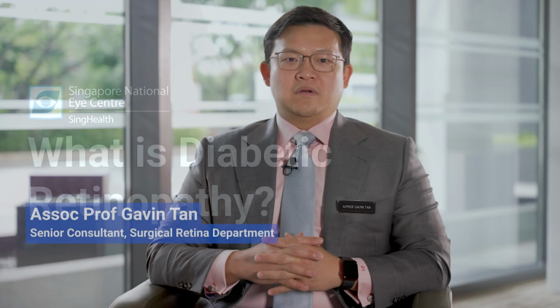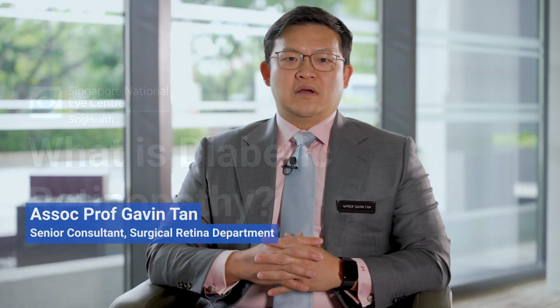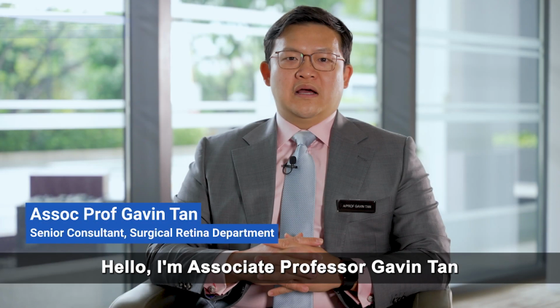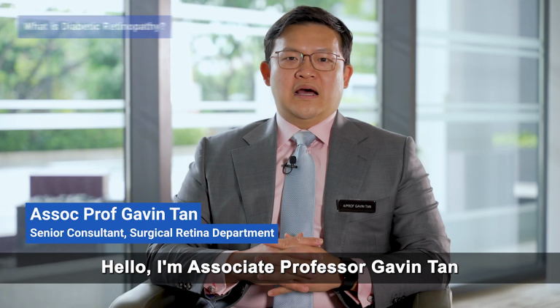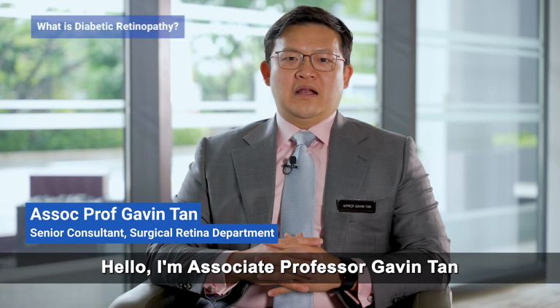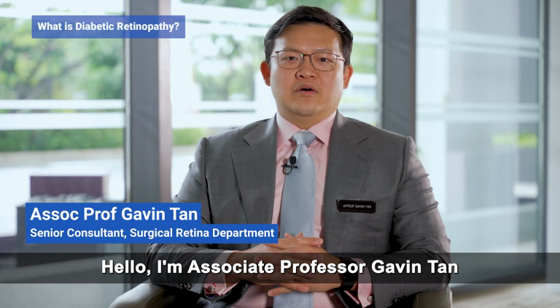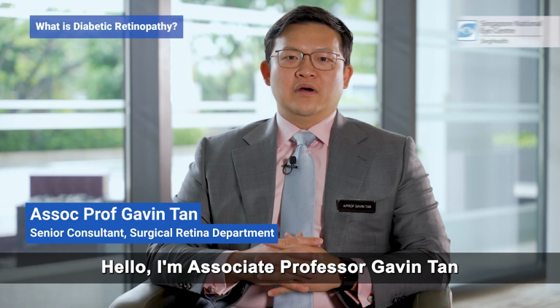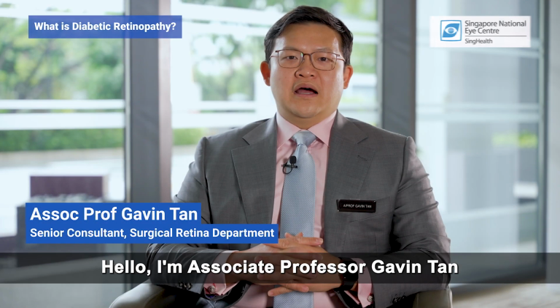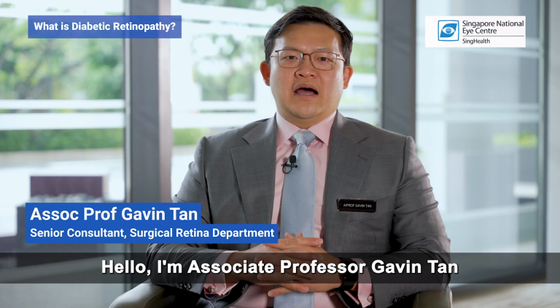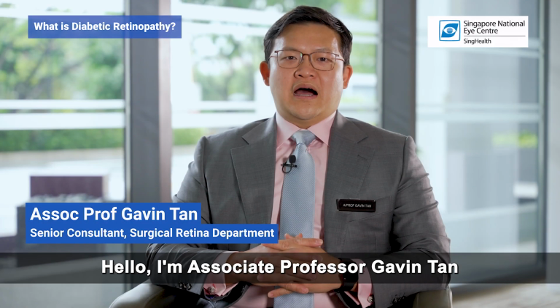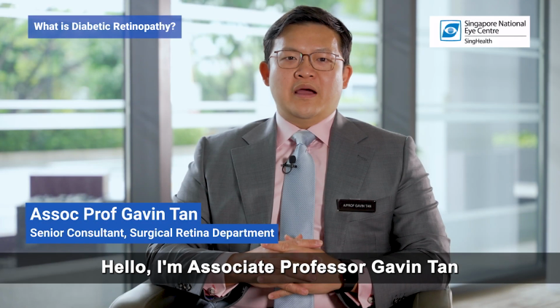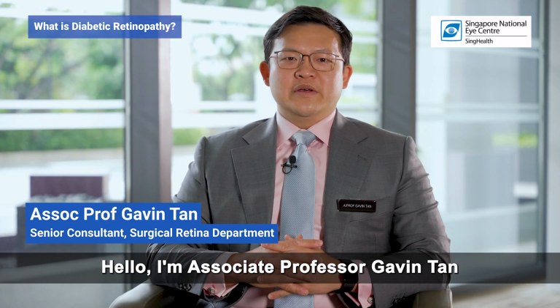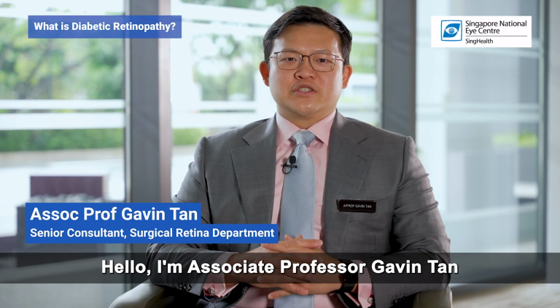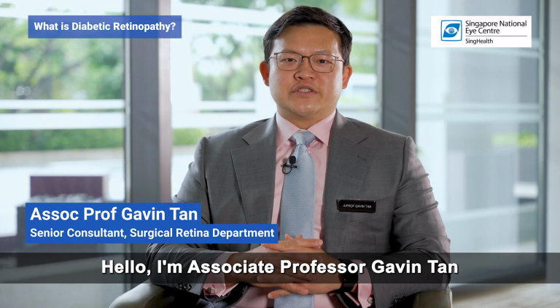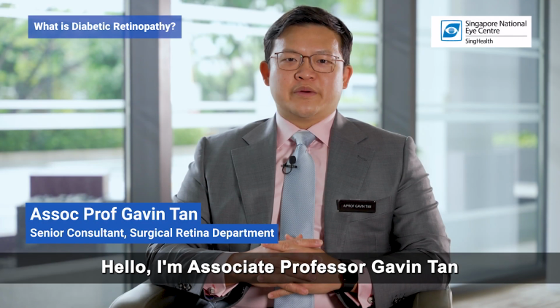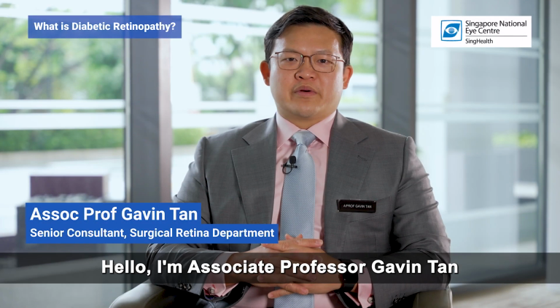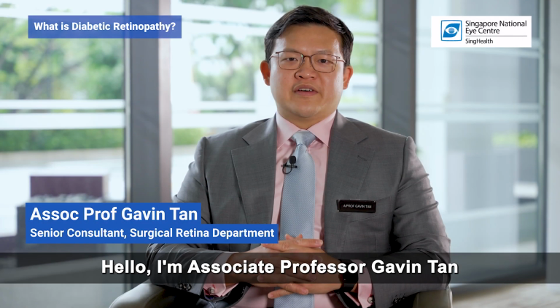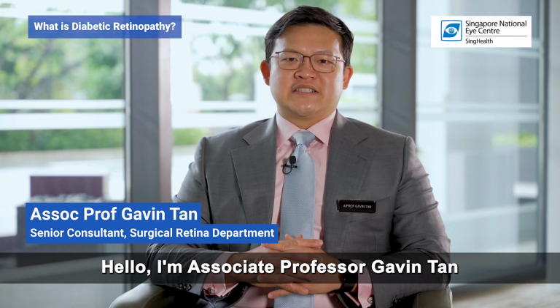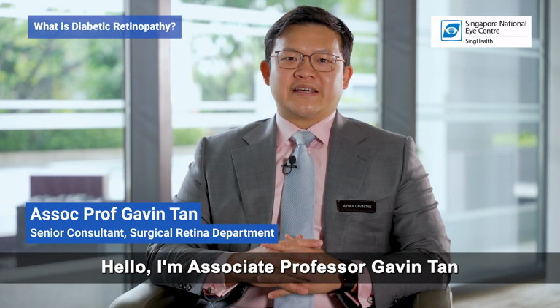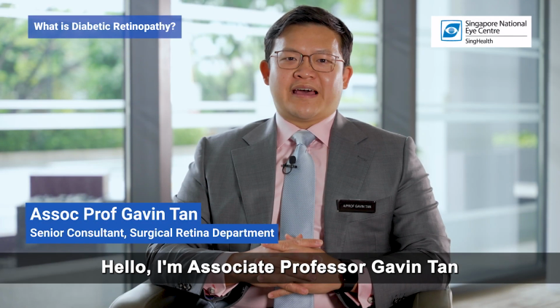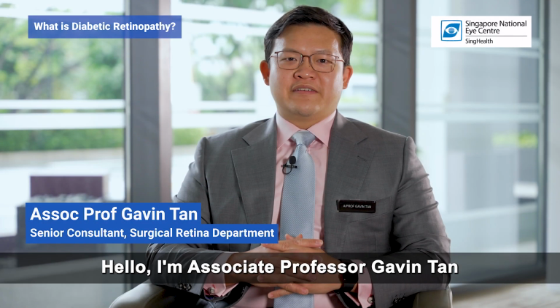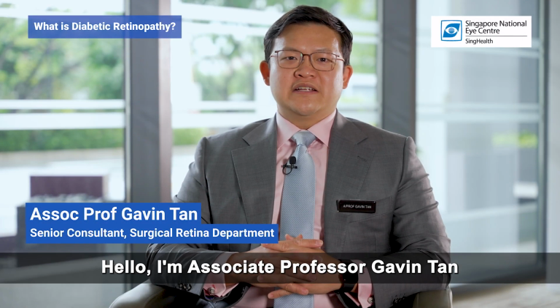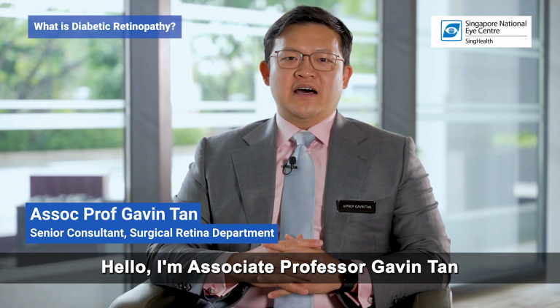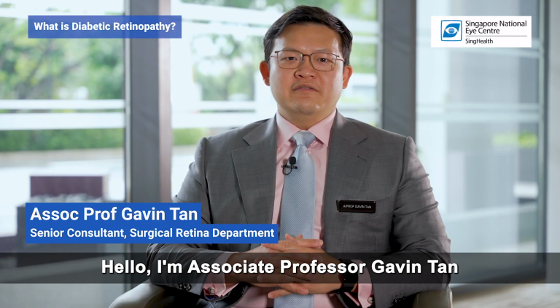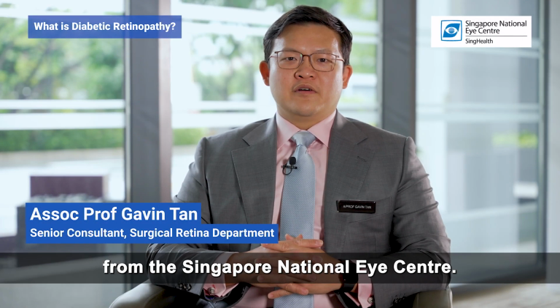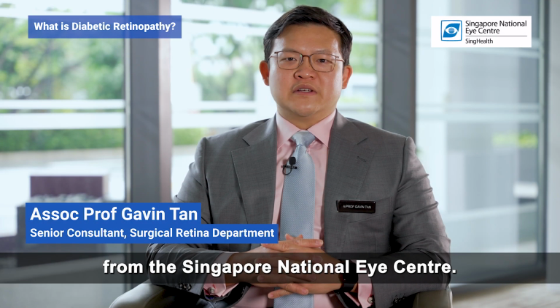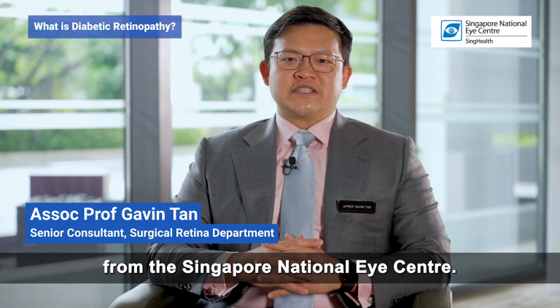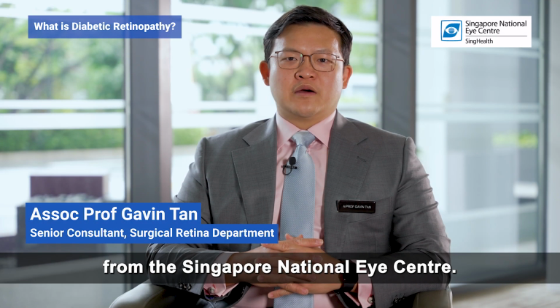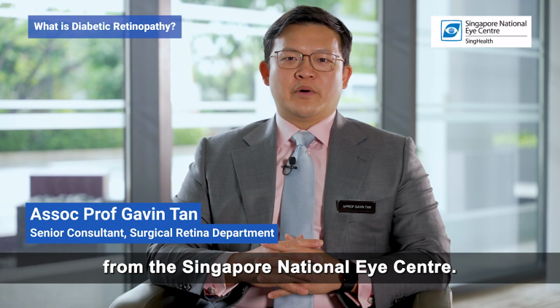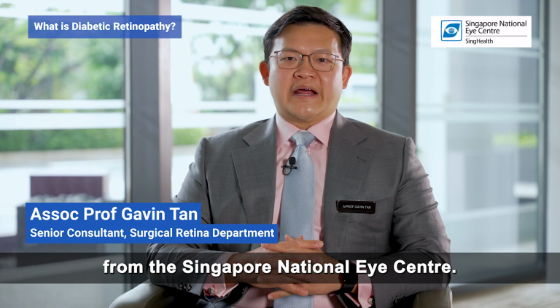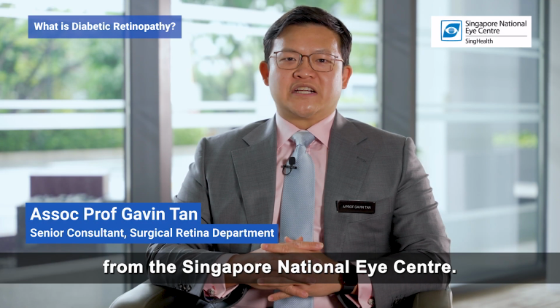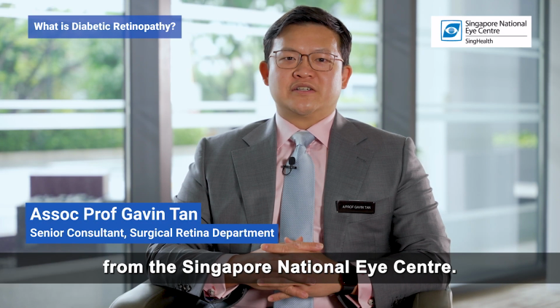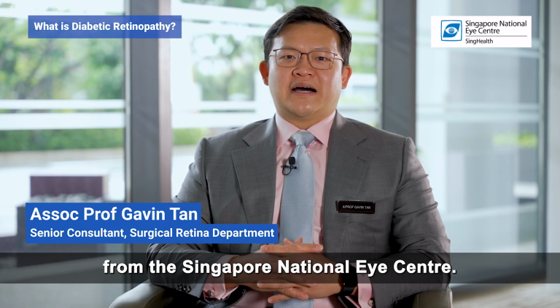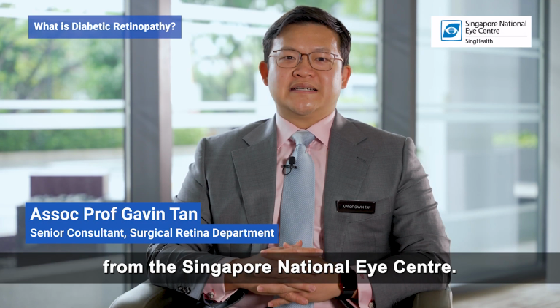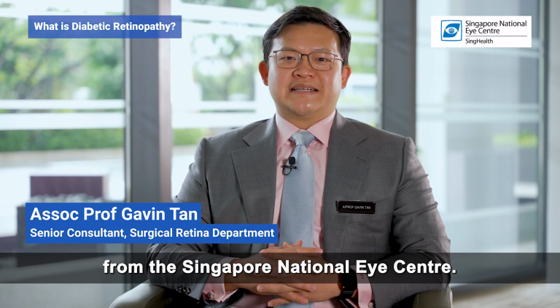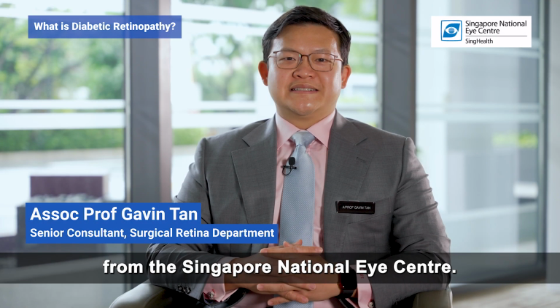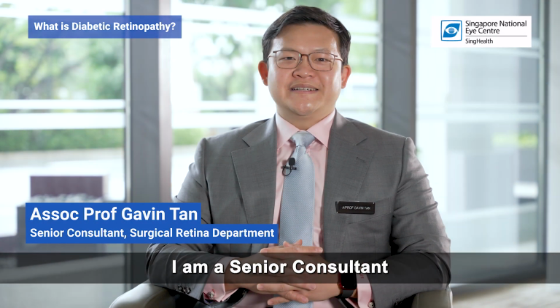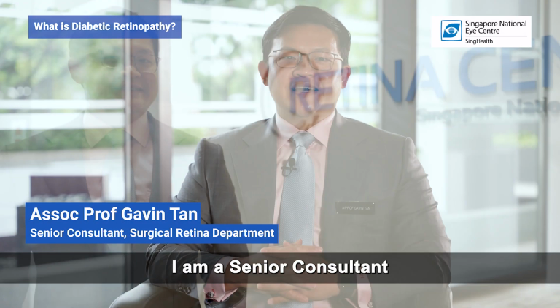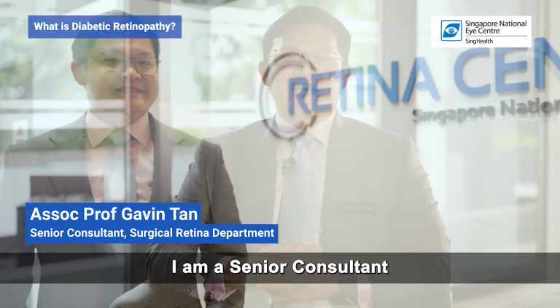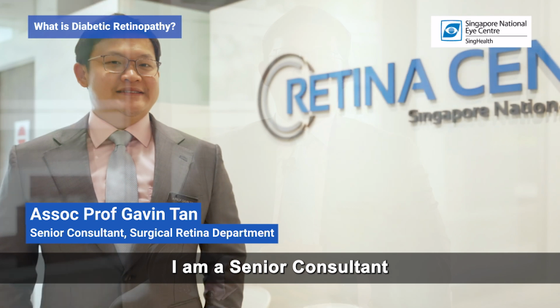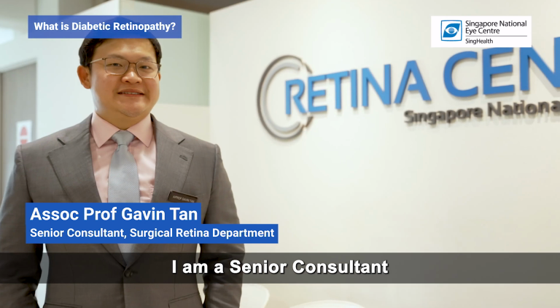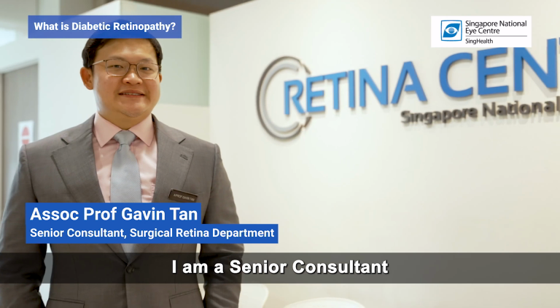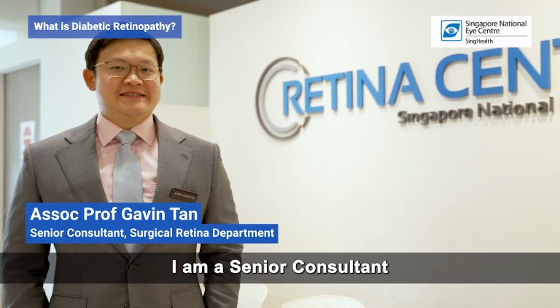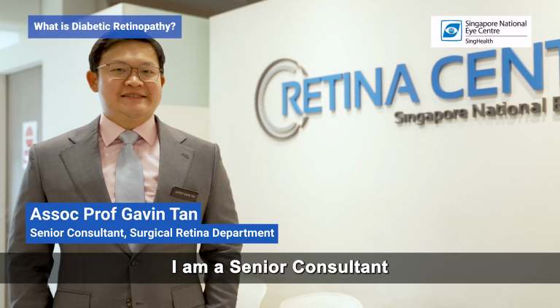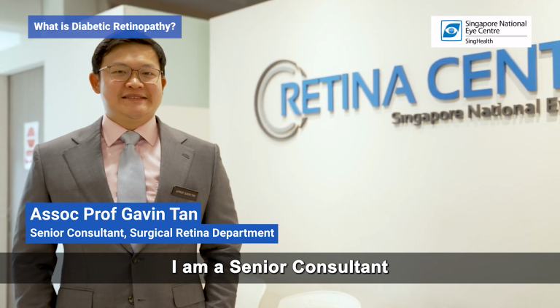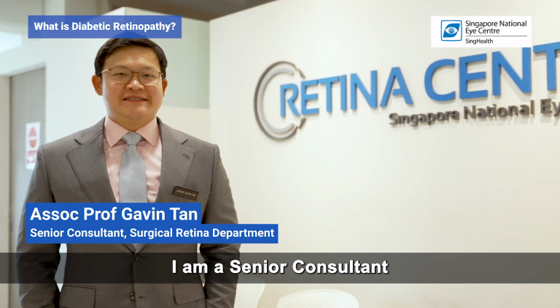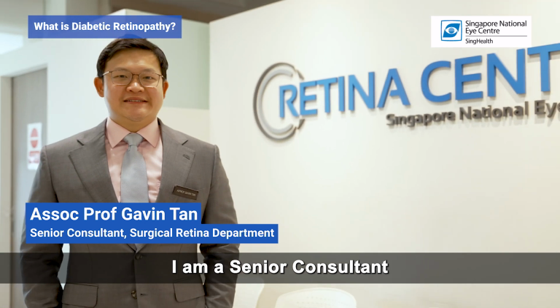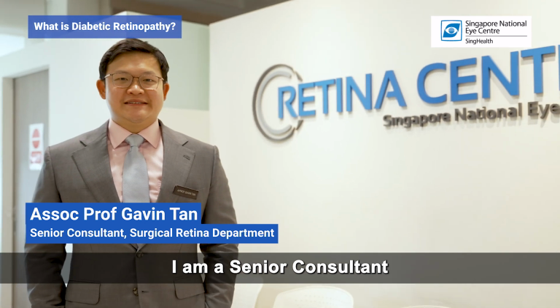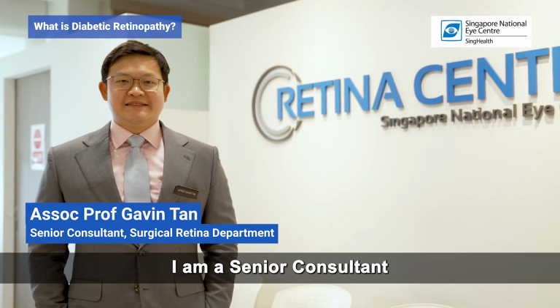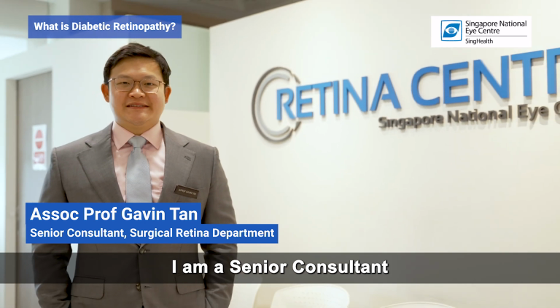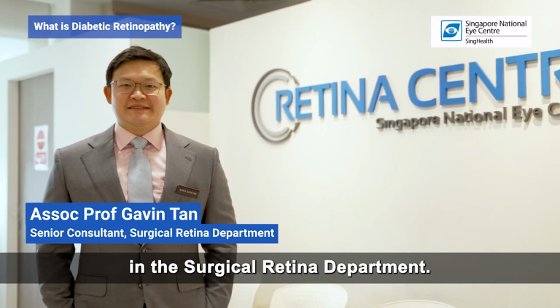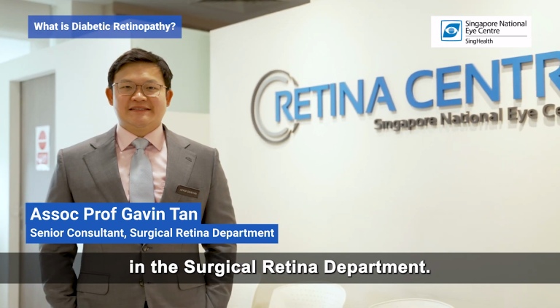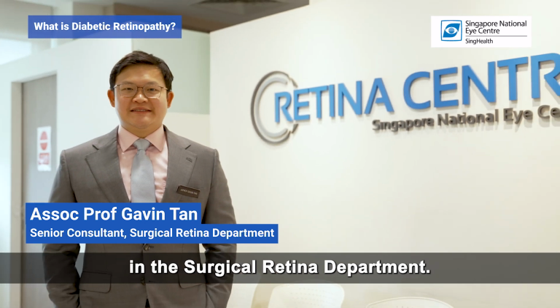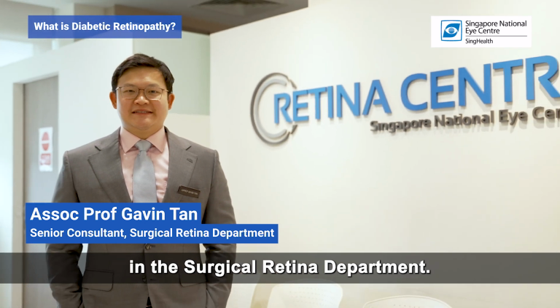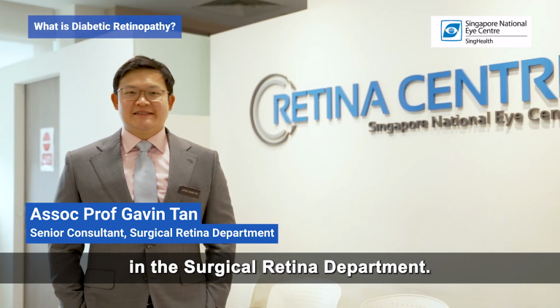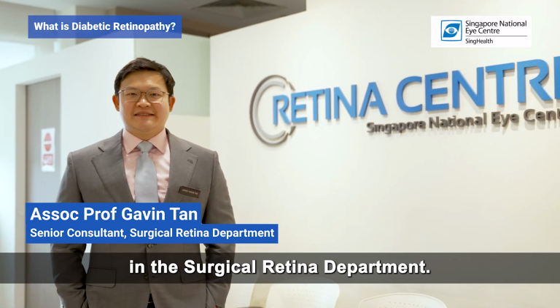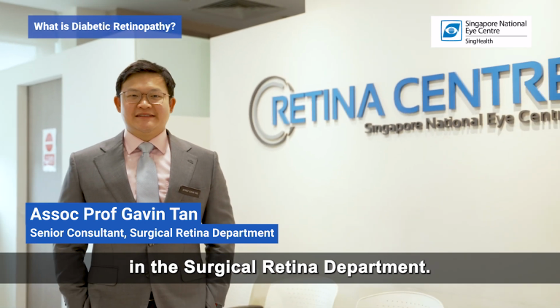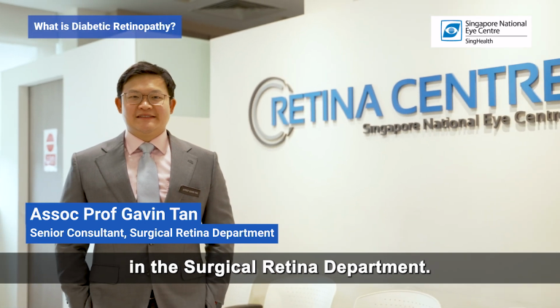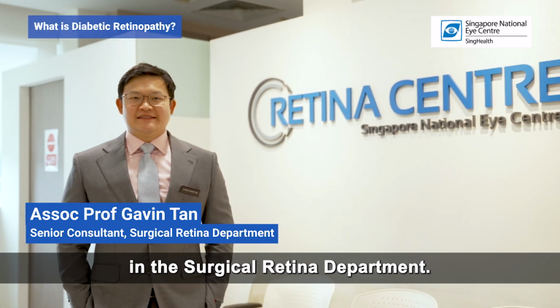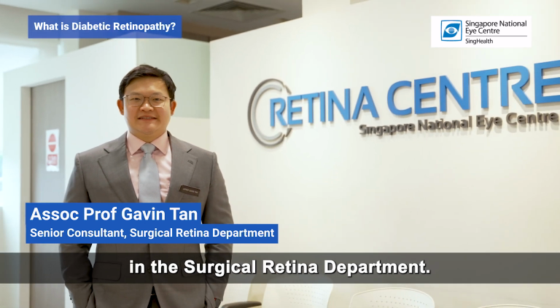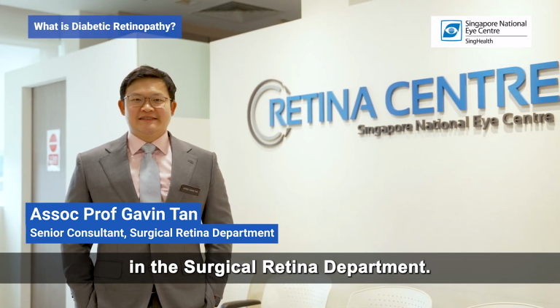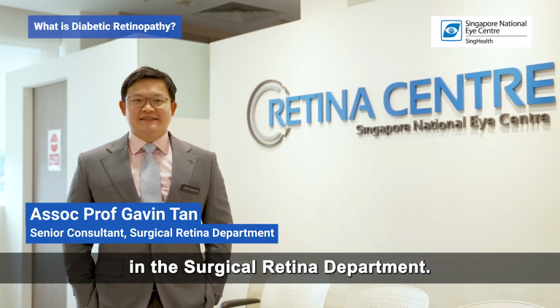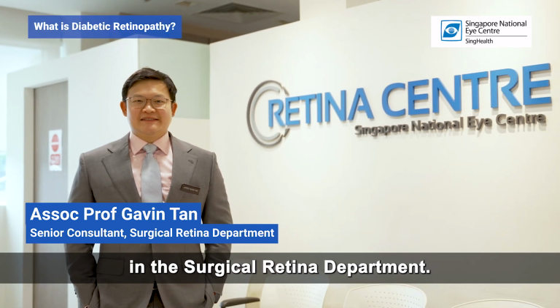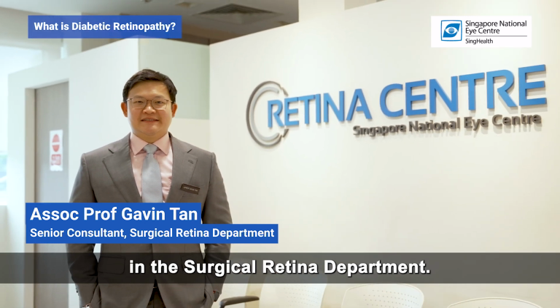Hello, I'm Associate Professor Gavin Tan from the Singapore National Eye Centre. I'm a Senior Consultant with the Surgical Retina Department.